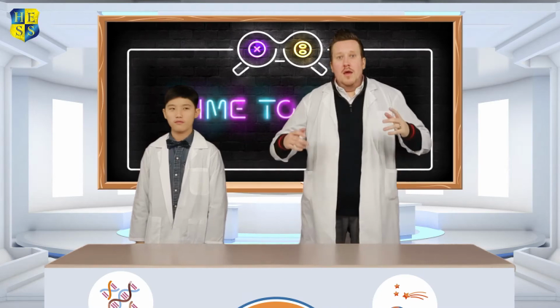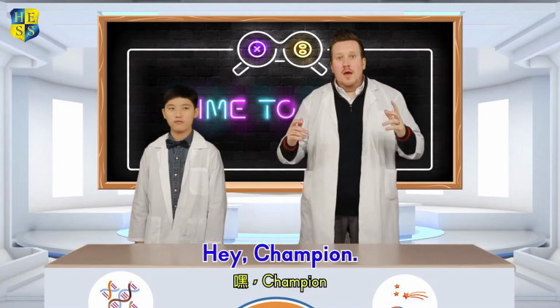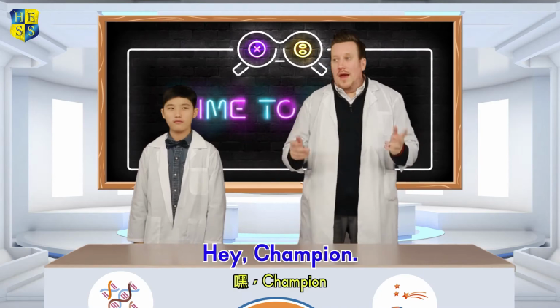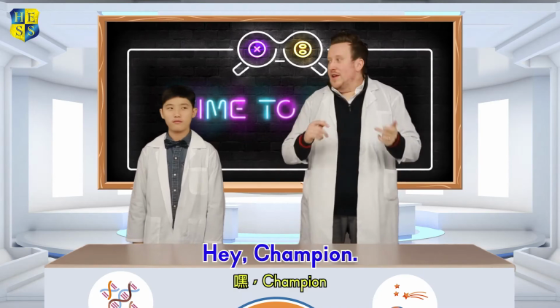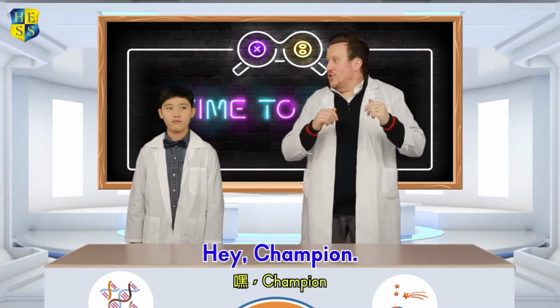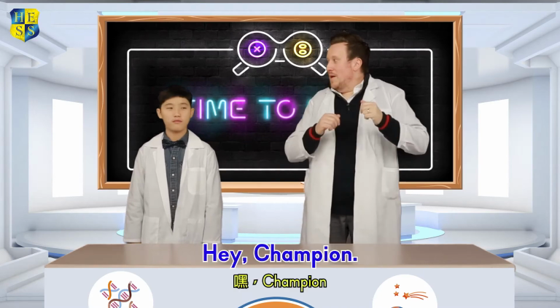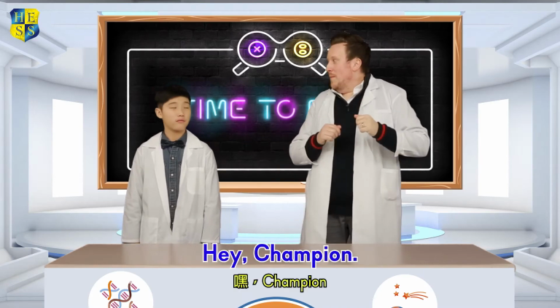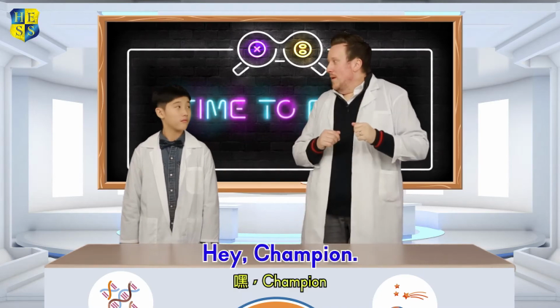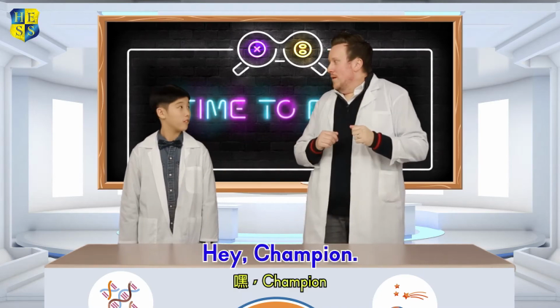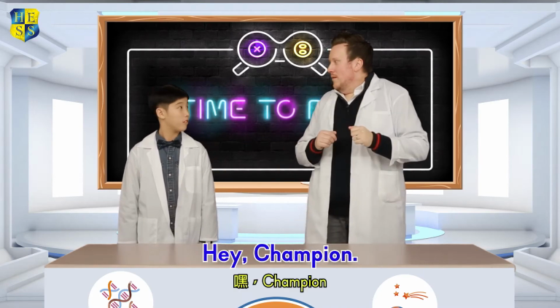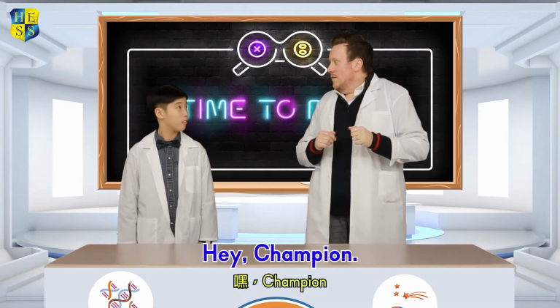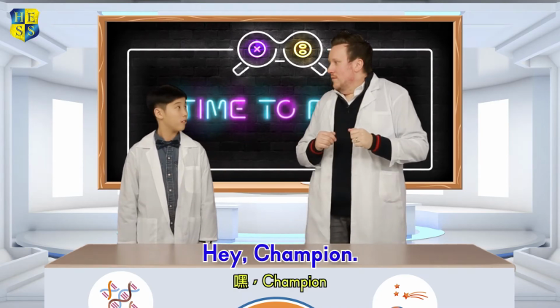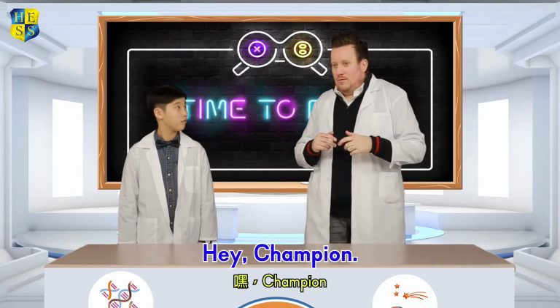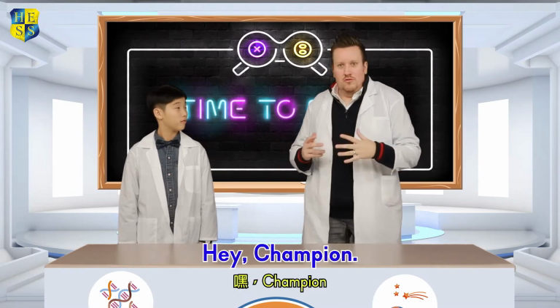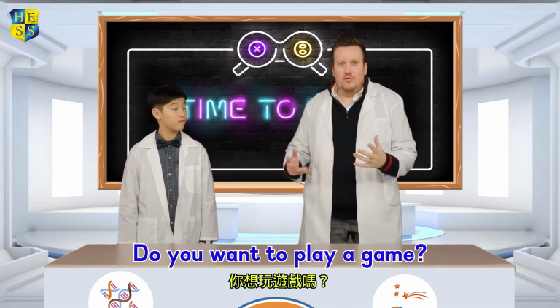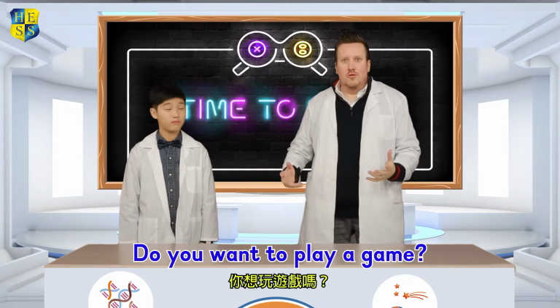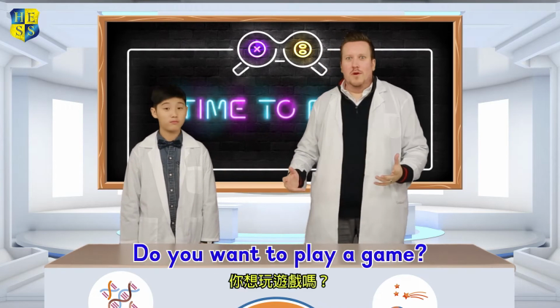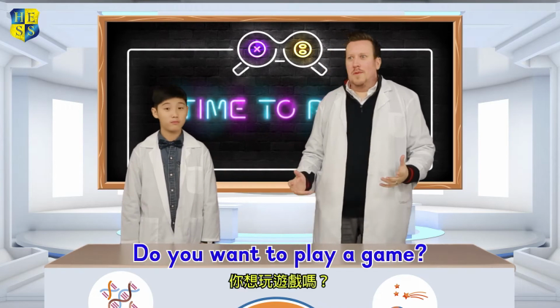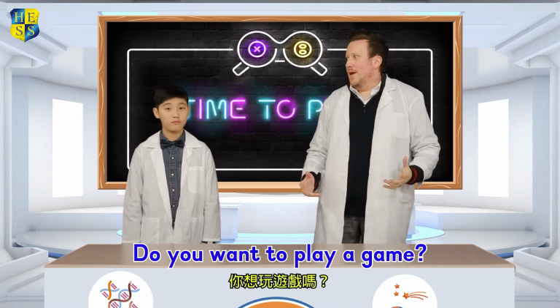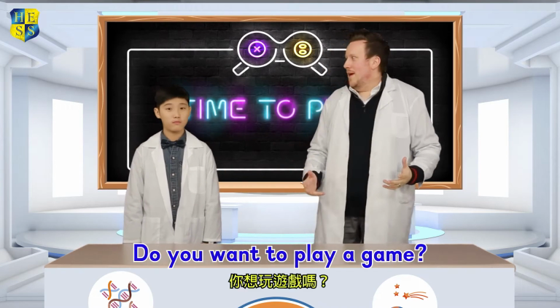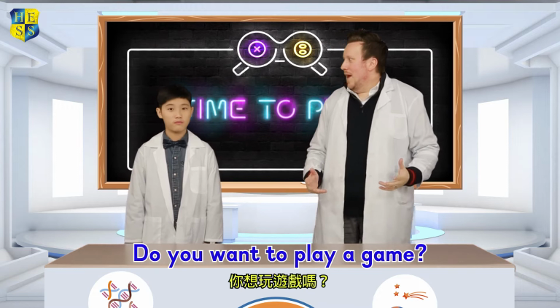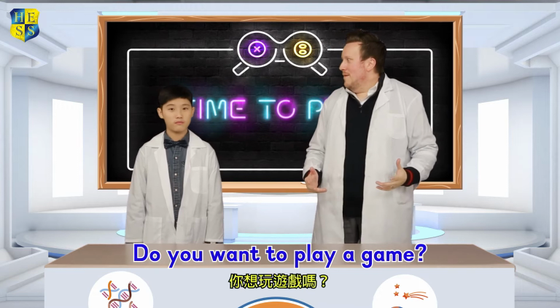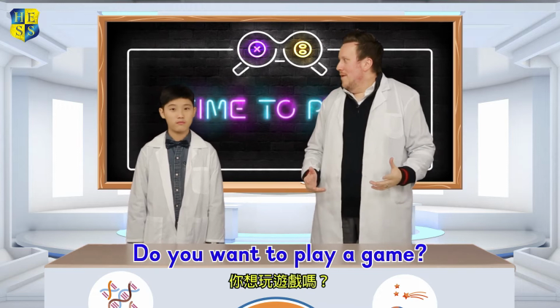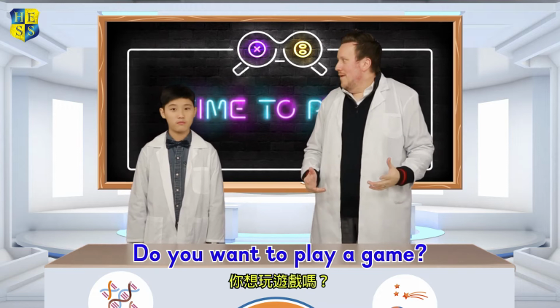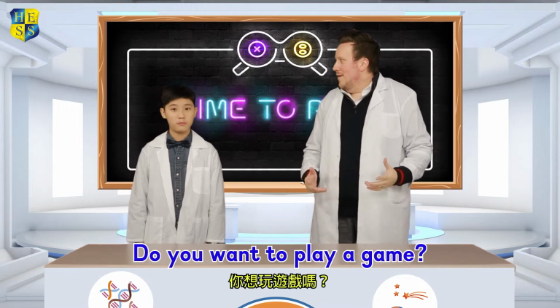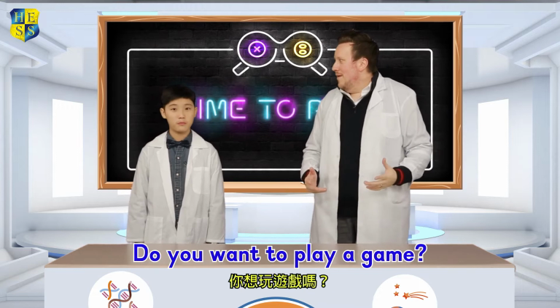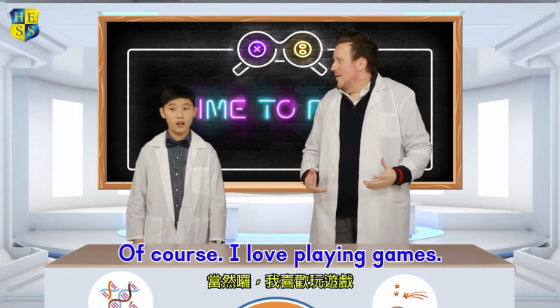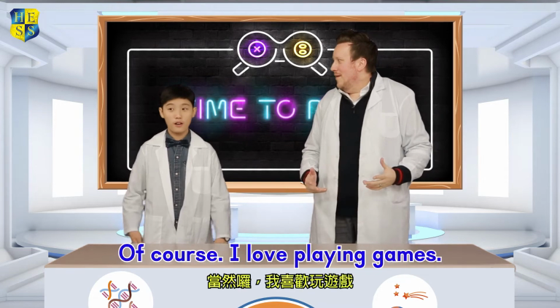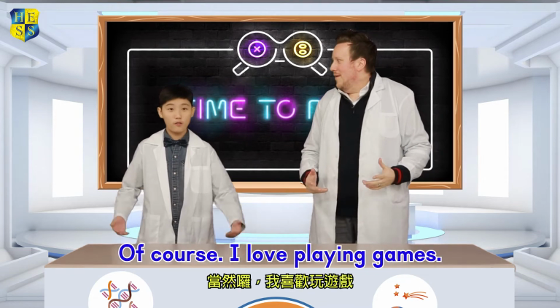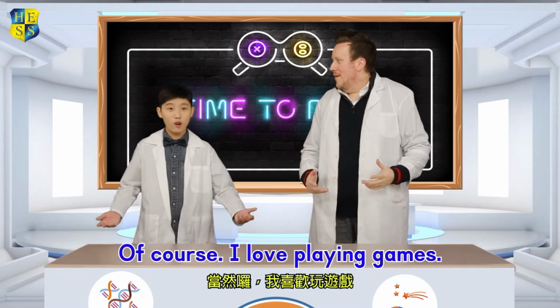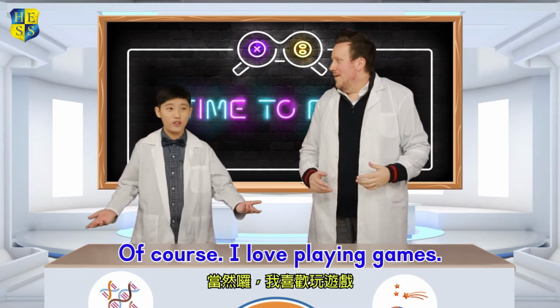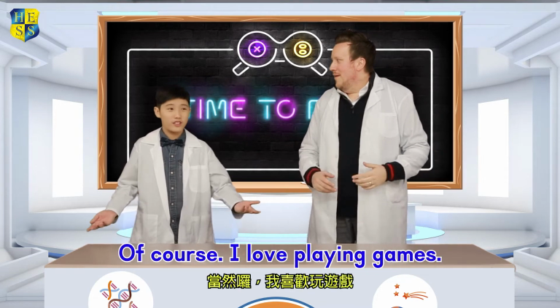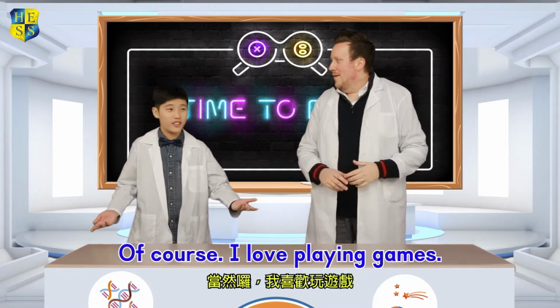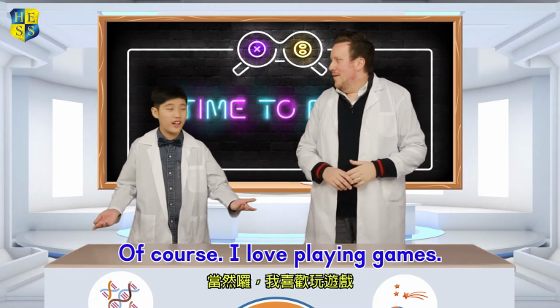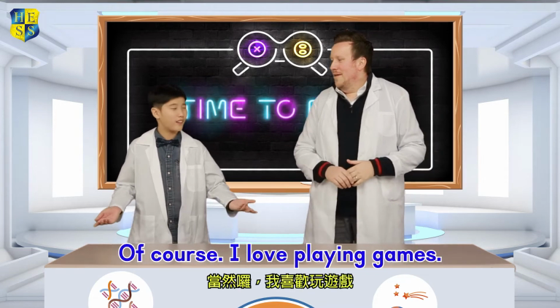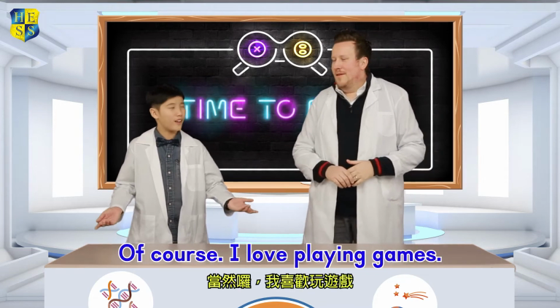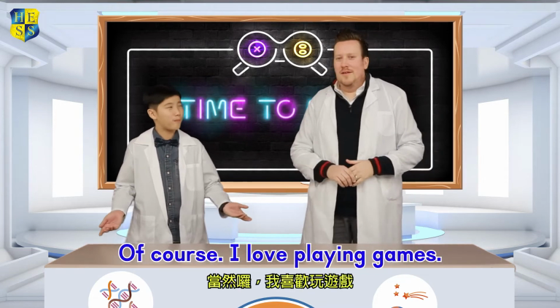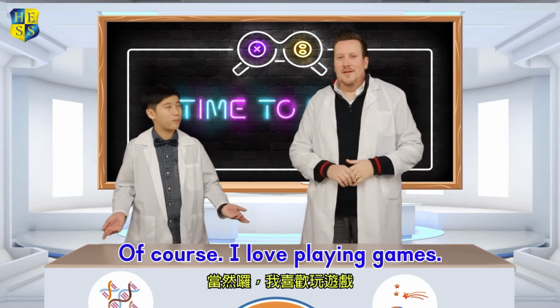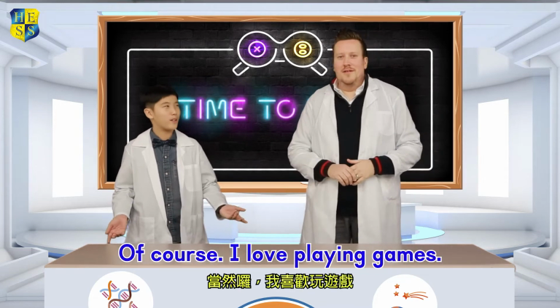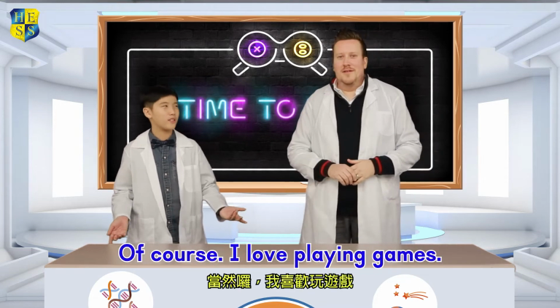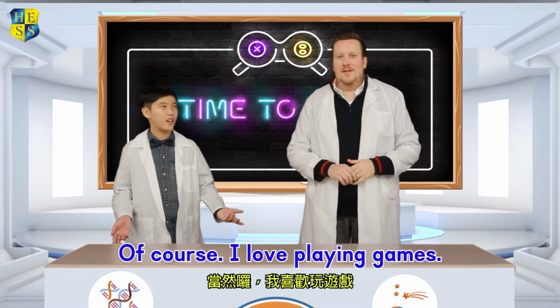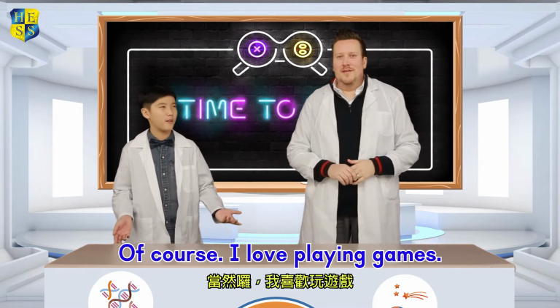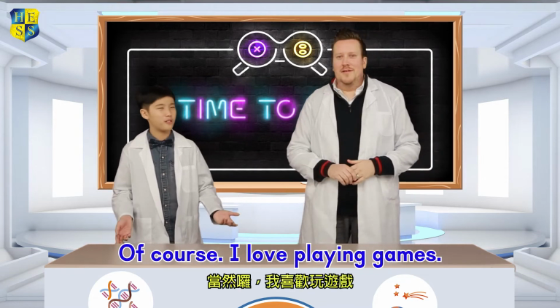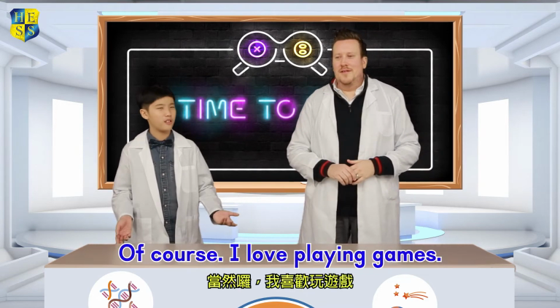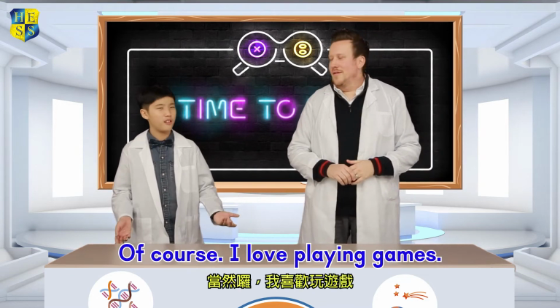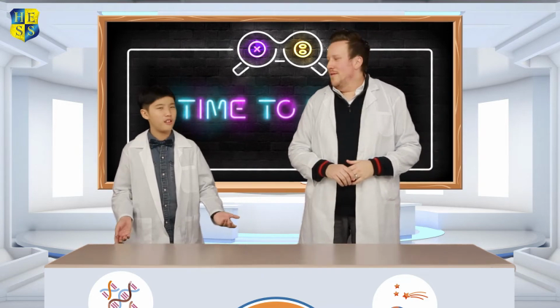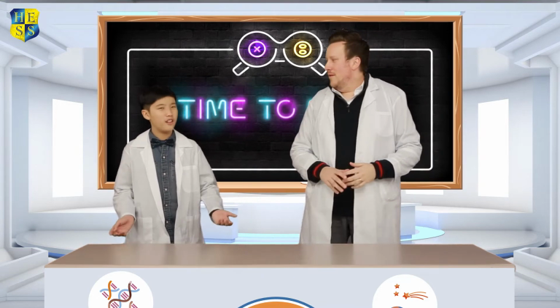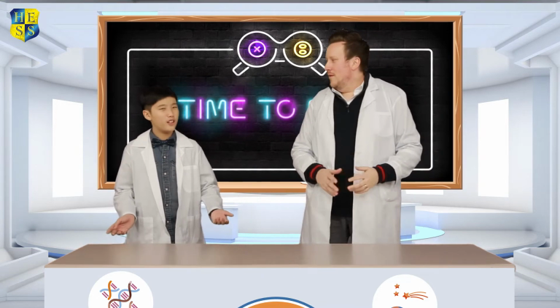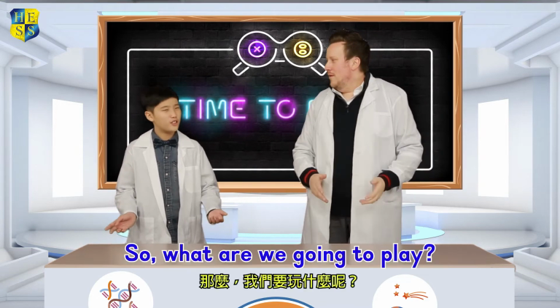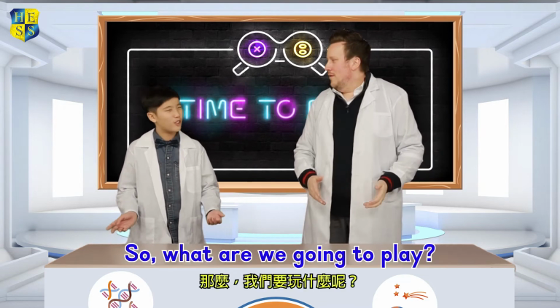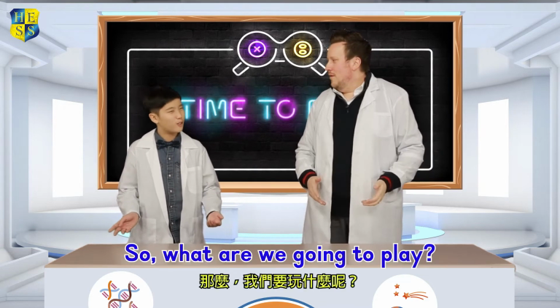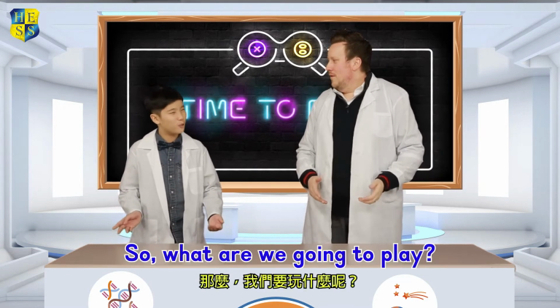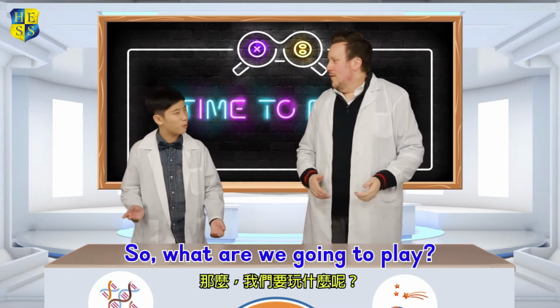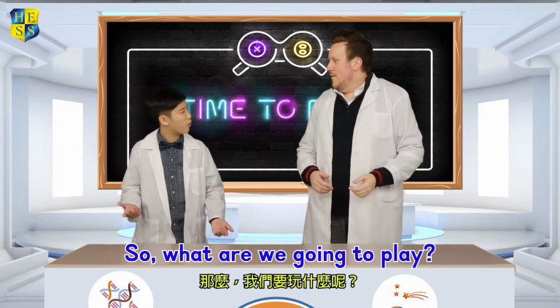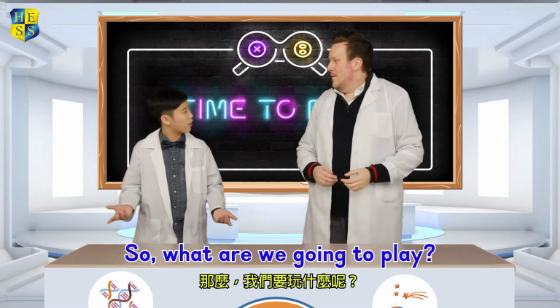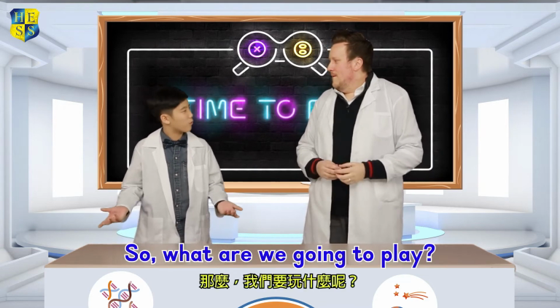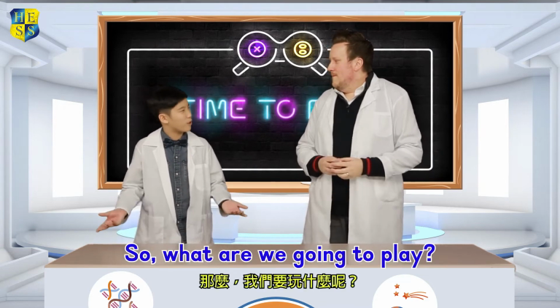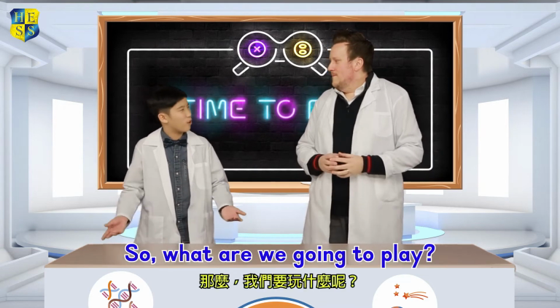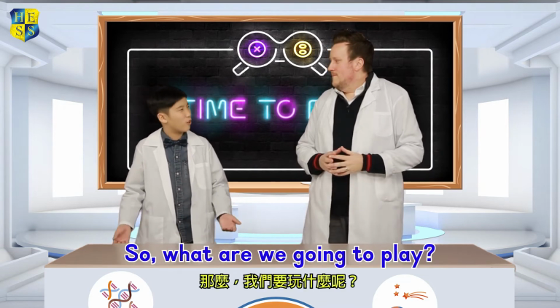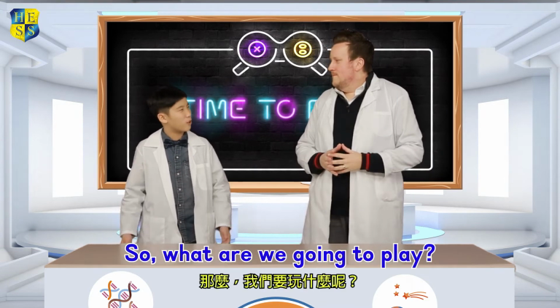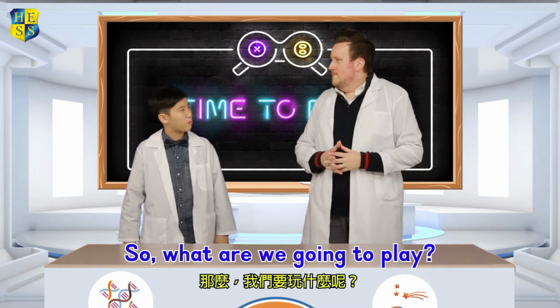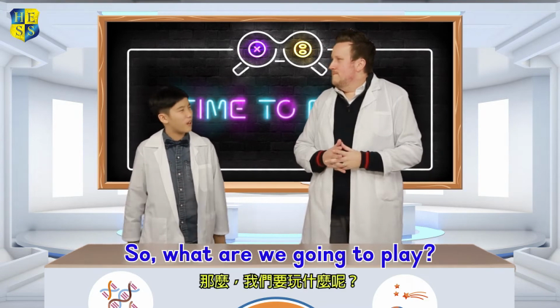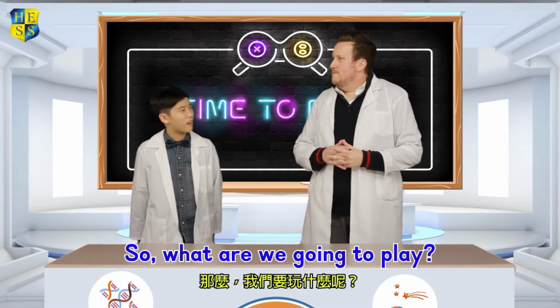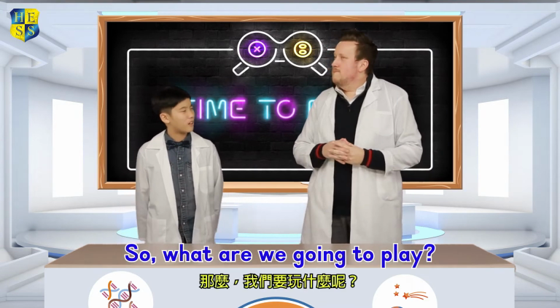Hey, Champion! Do you want to play a game? Of course! I love playing games. So what are we going to play?